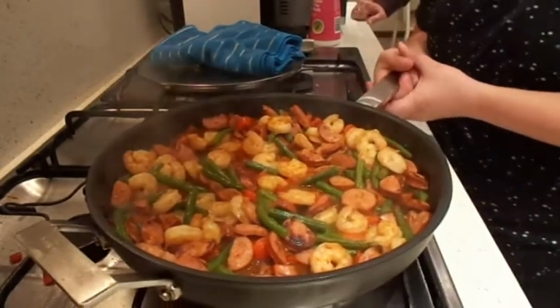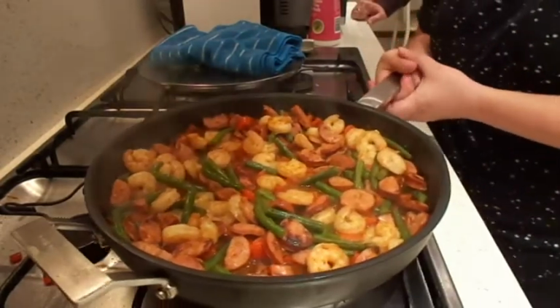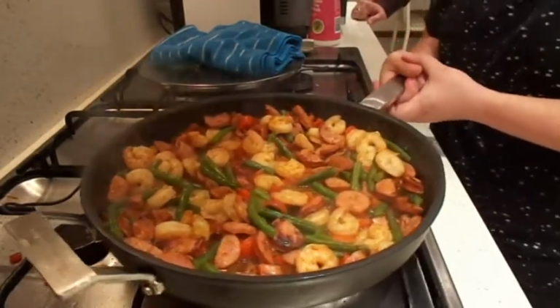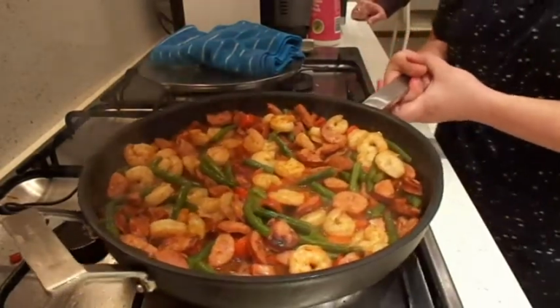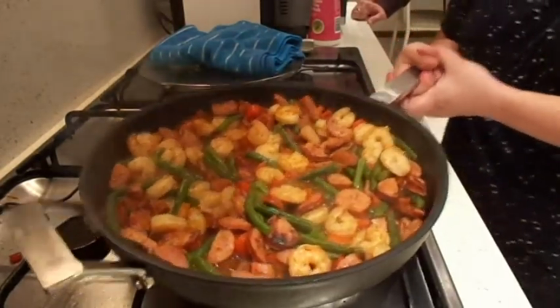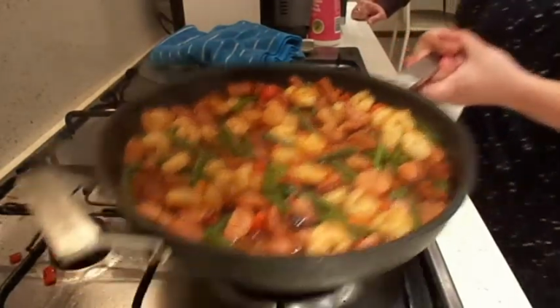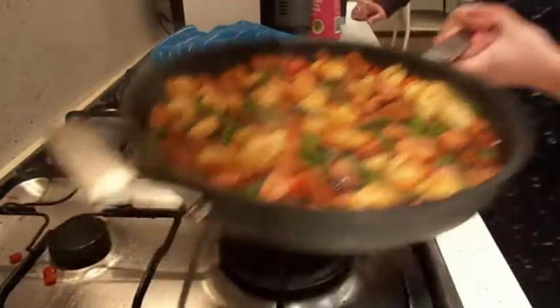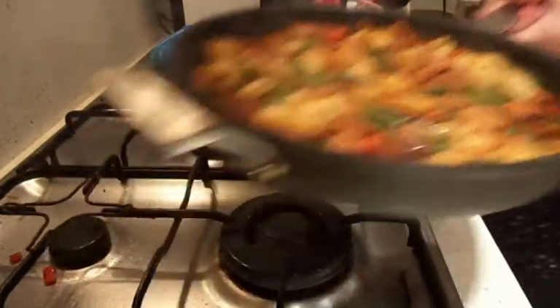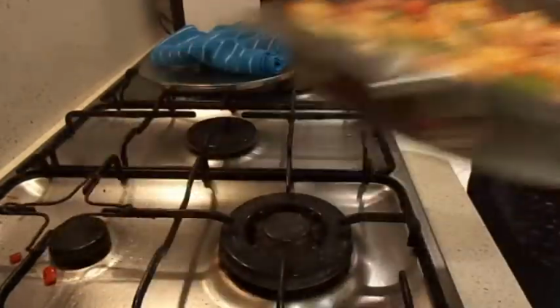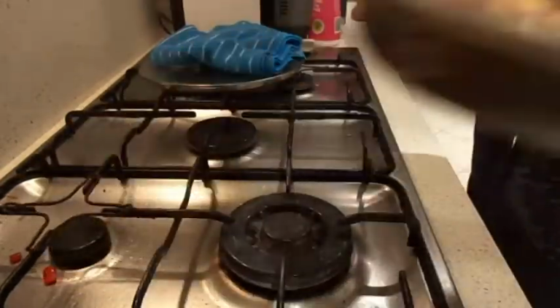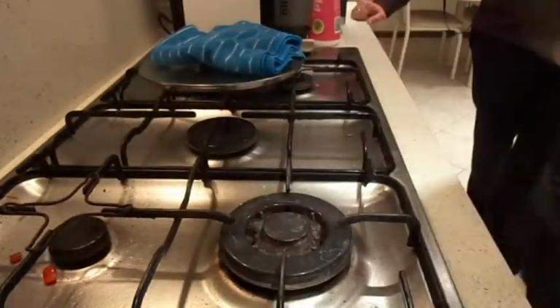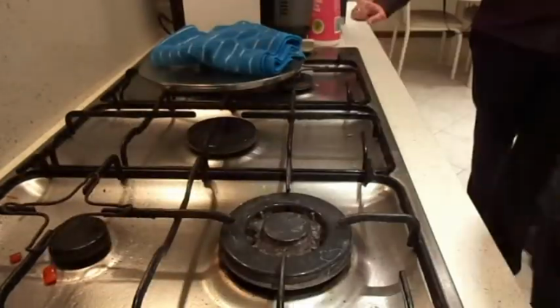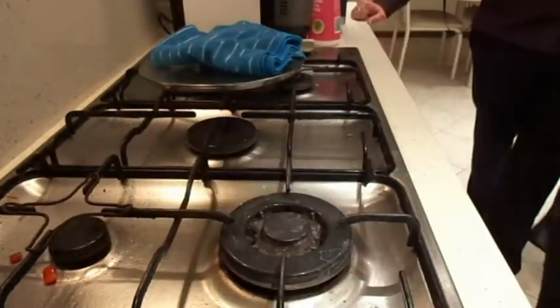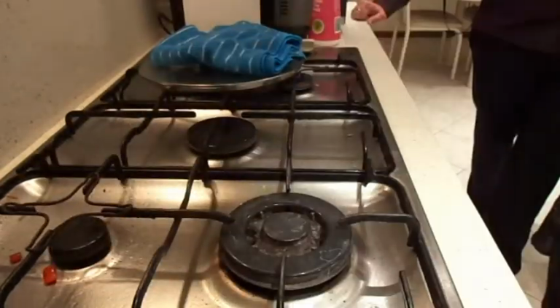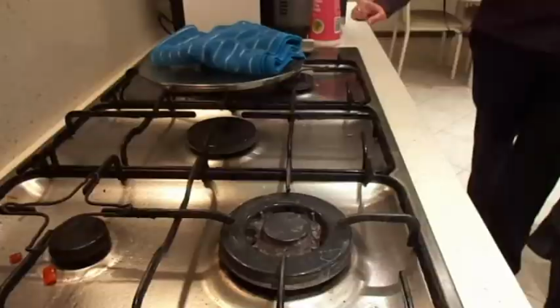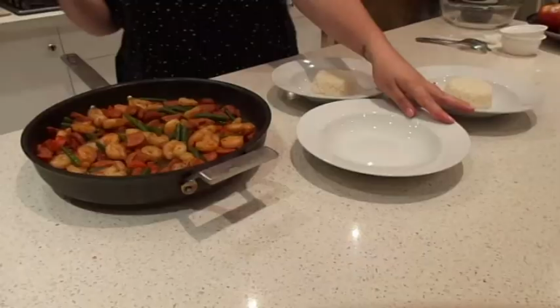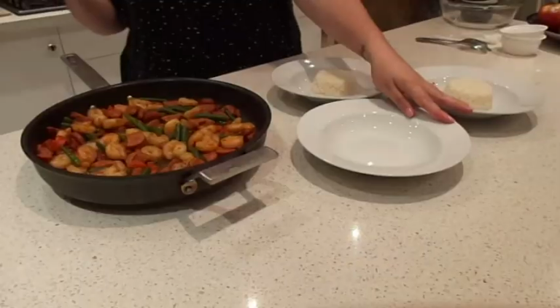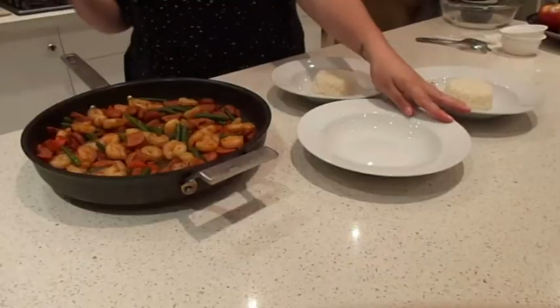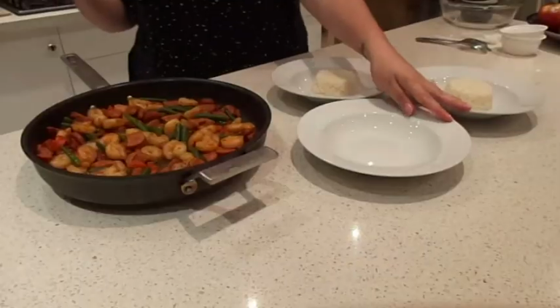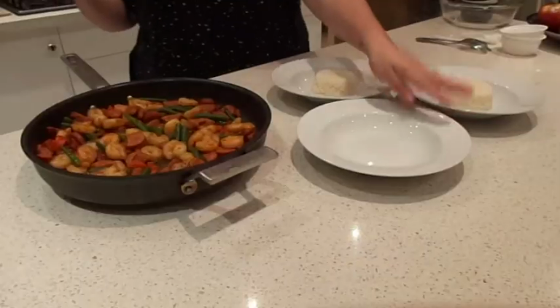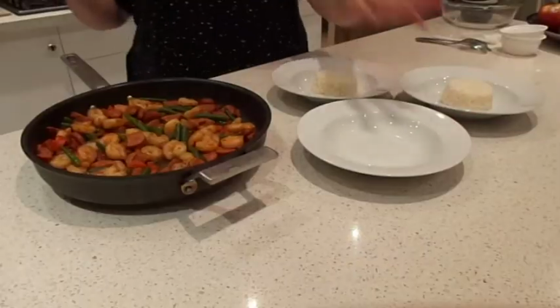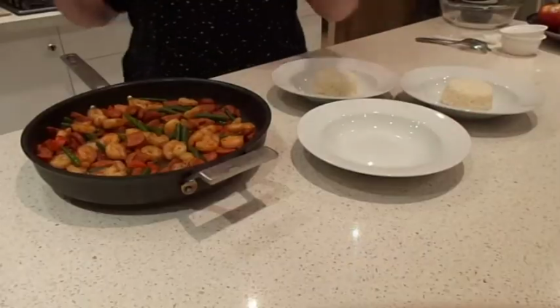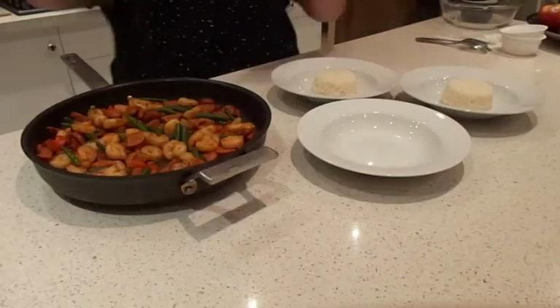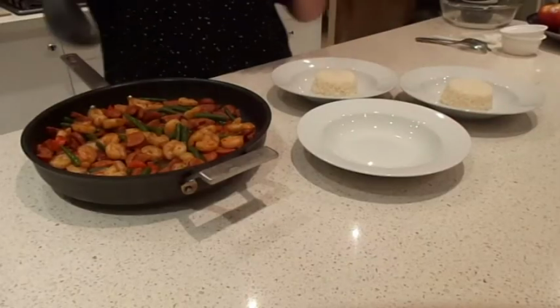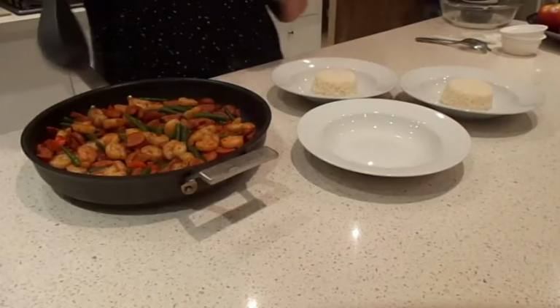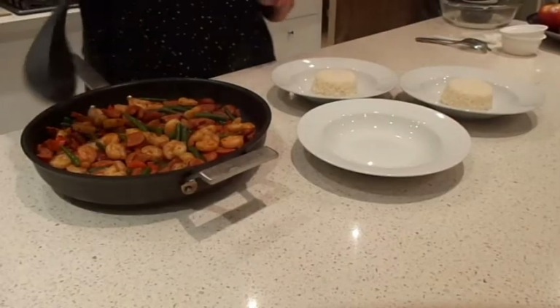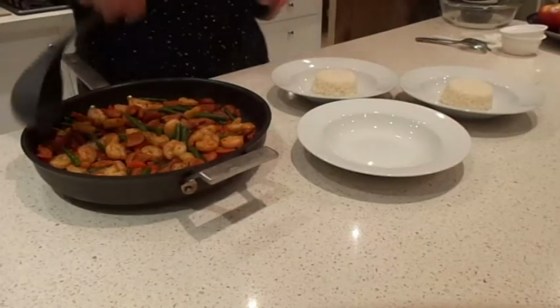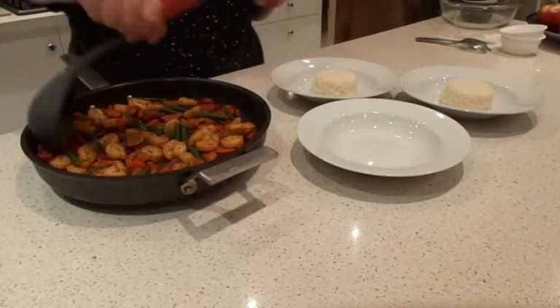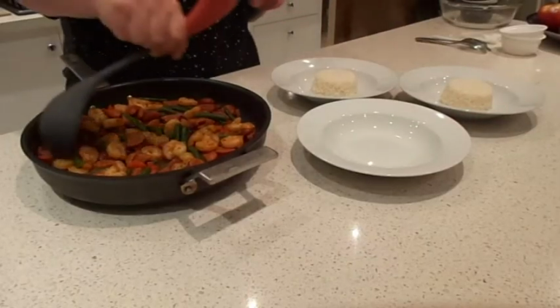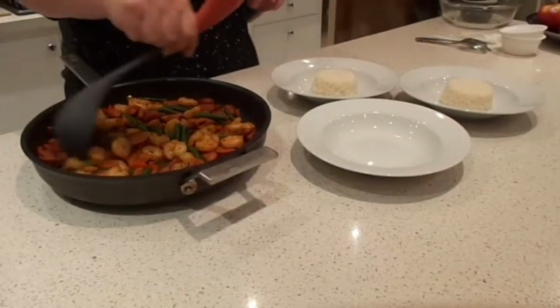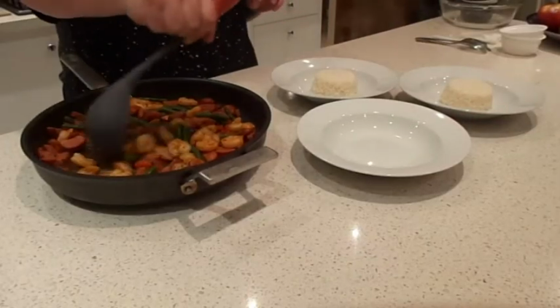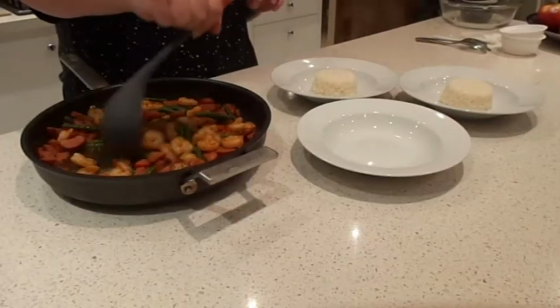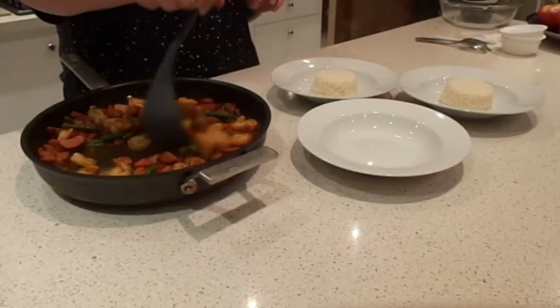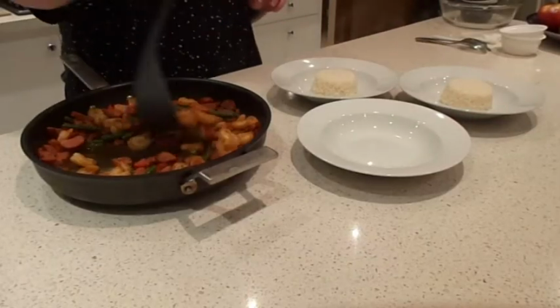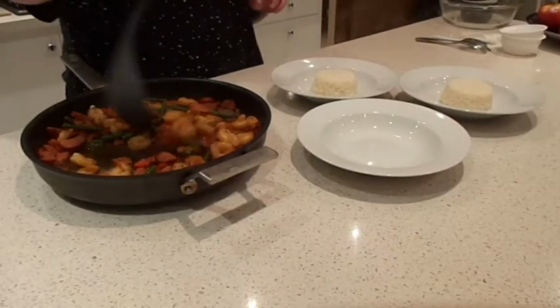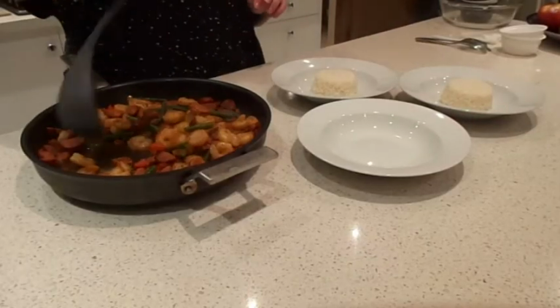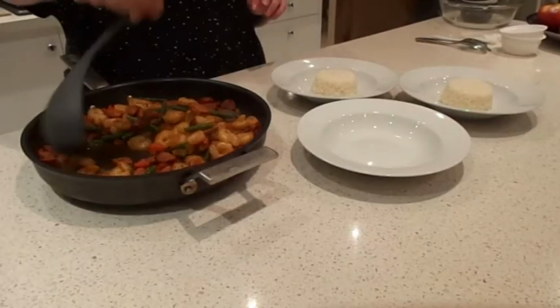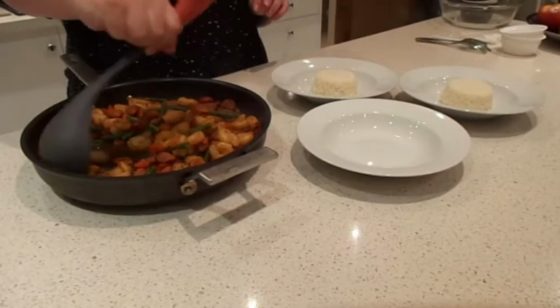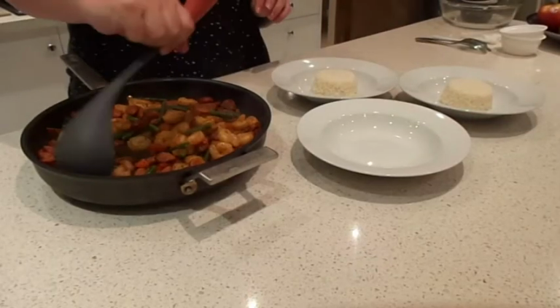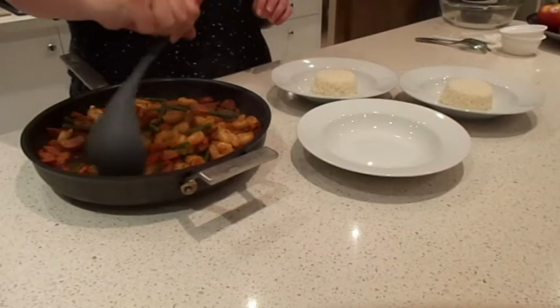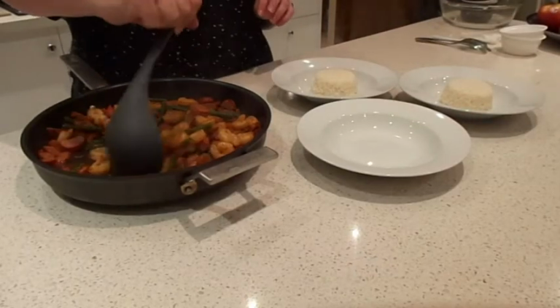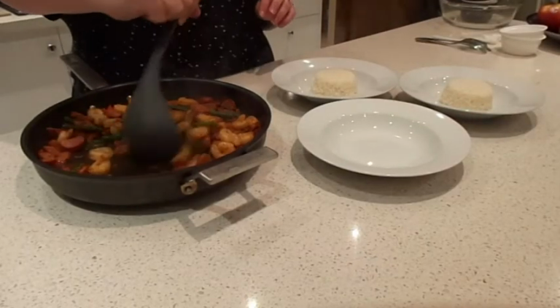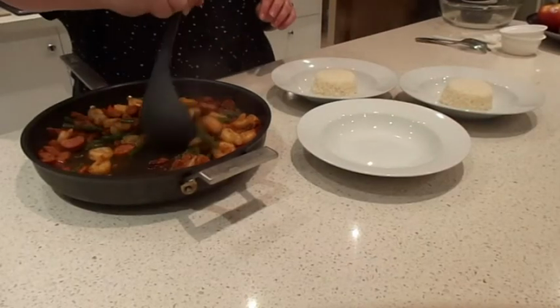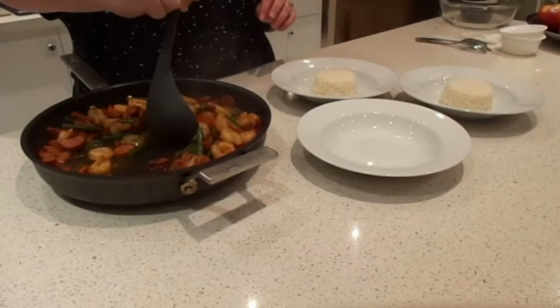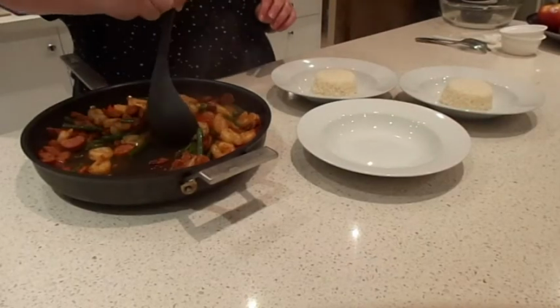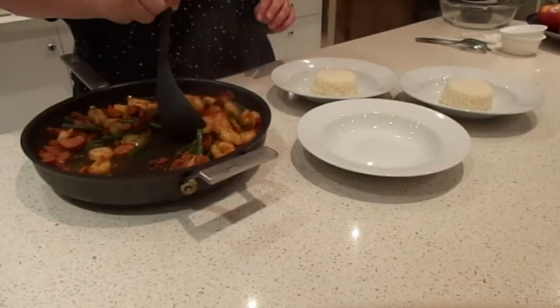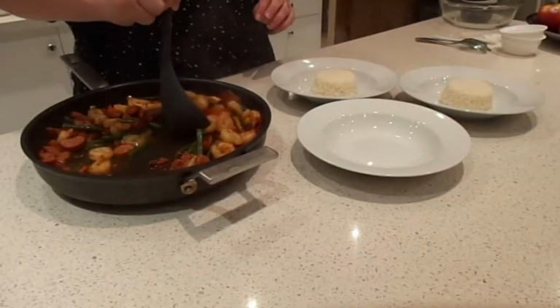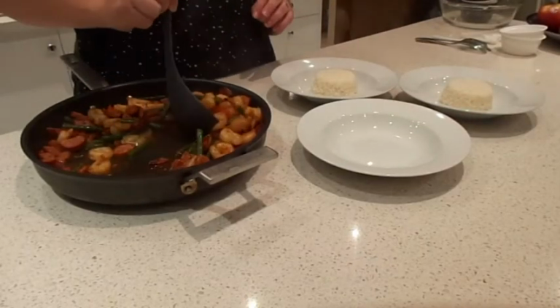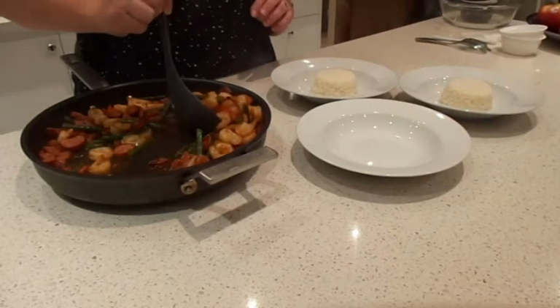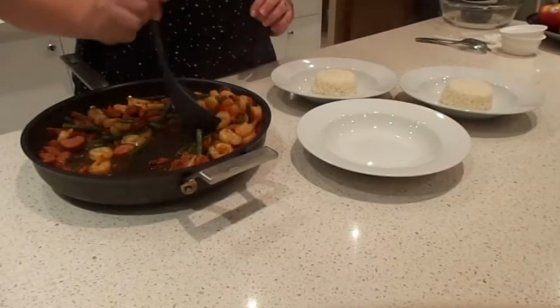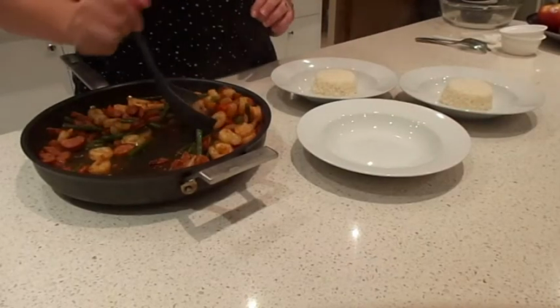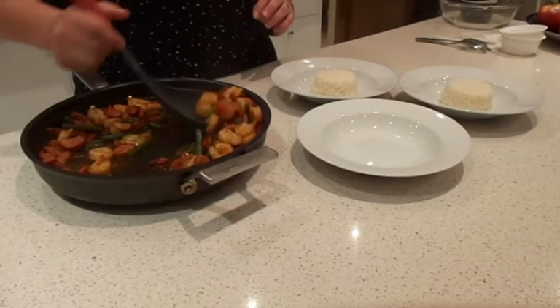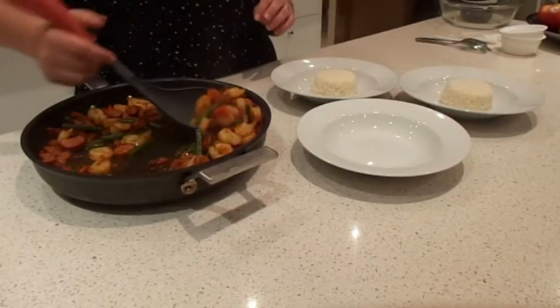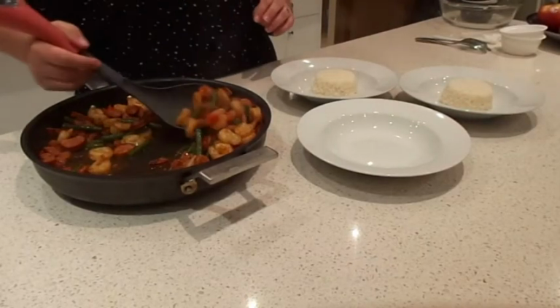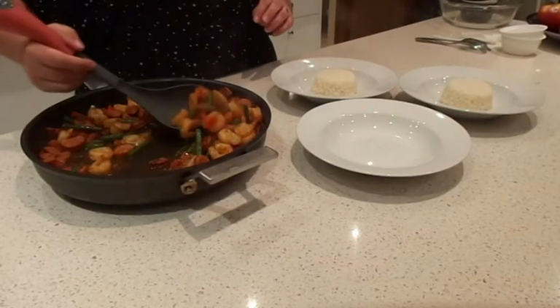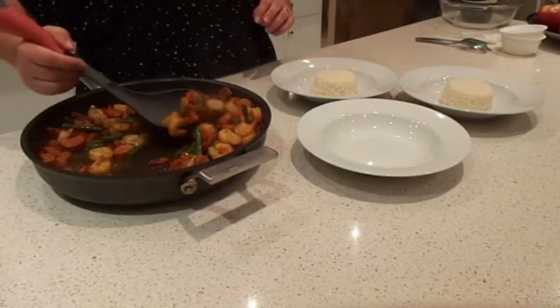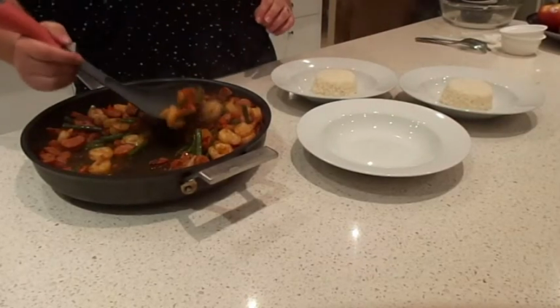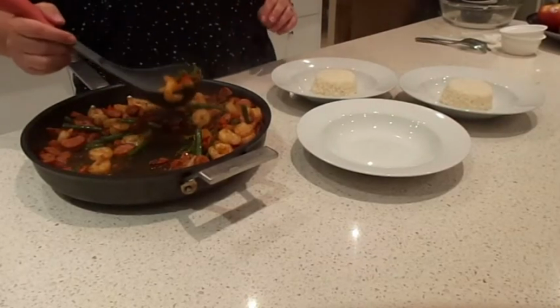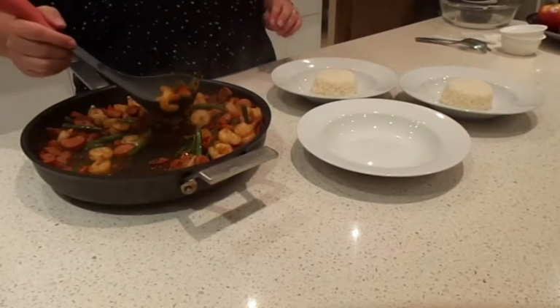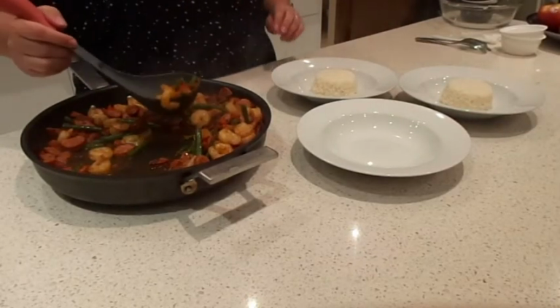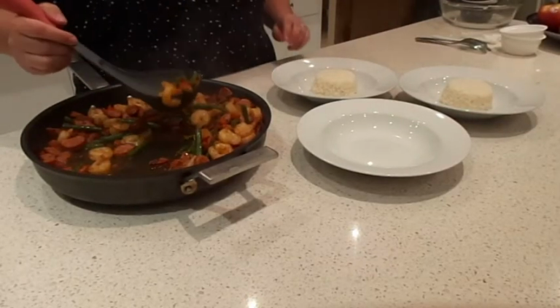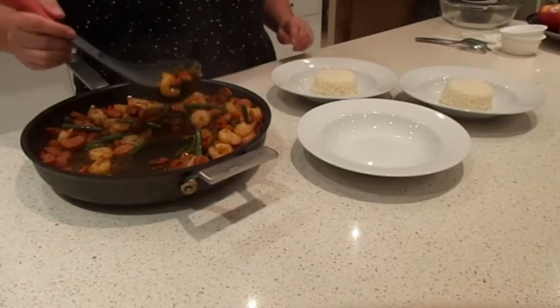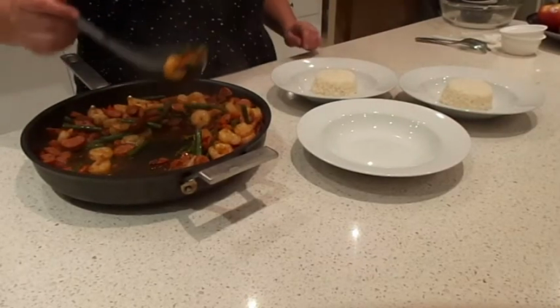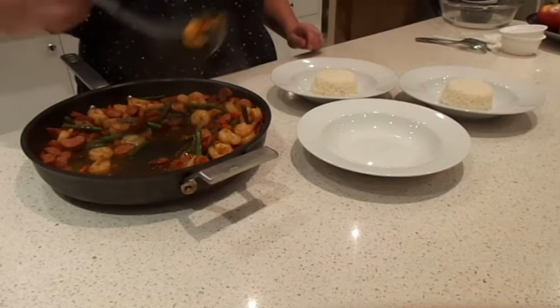And now it should be ready. This dish can be served with rice if you're not on a low carbohydrate diet, but it's also great on its own as well.